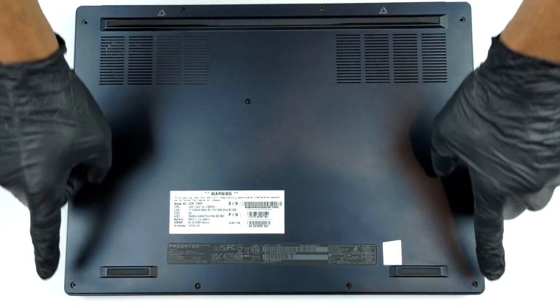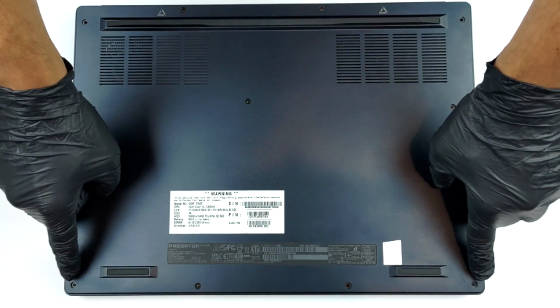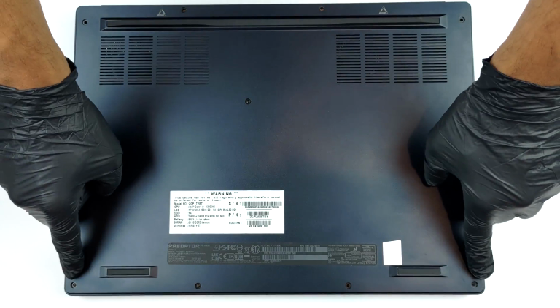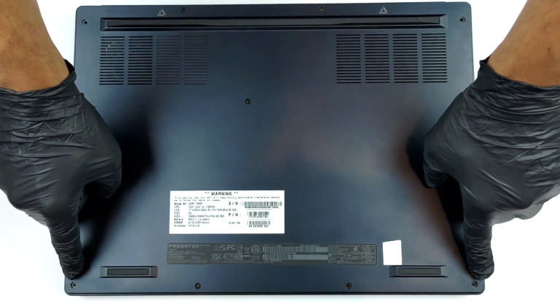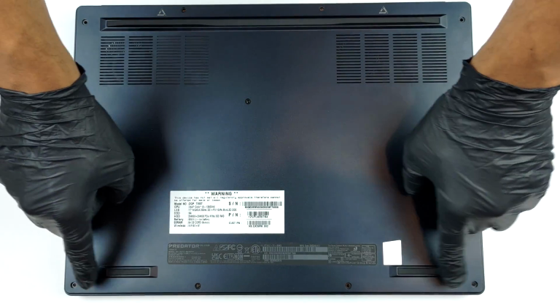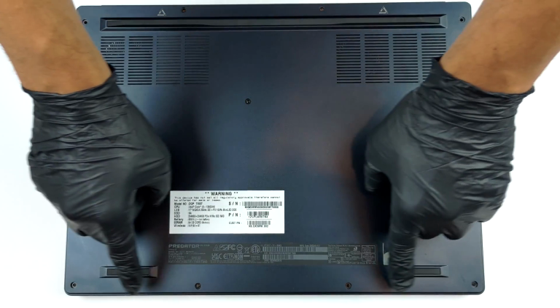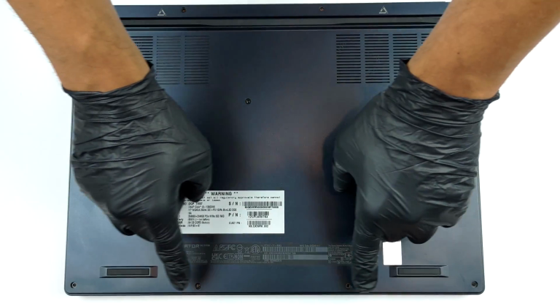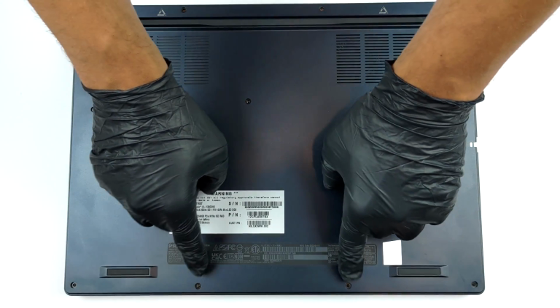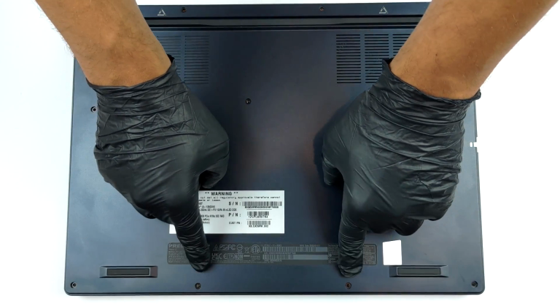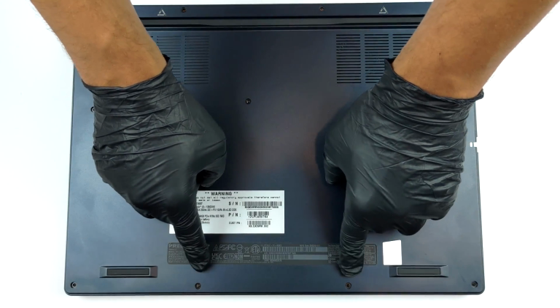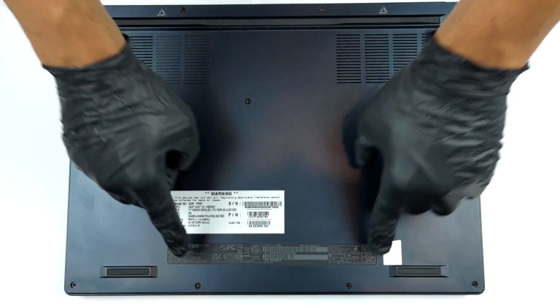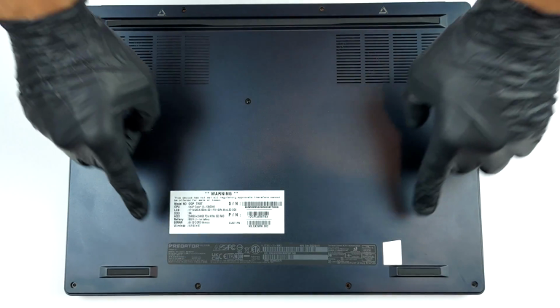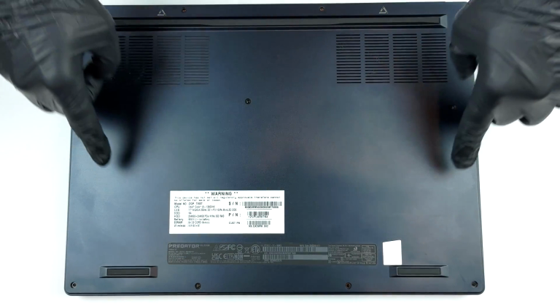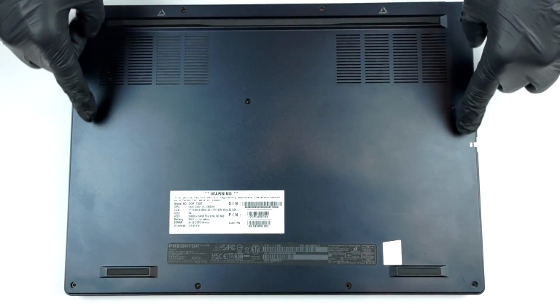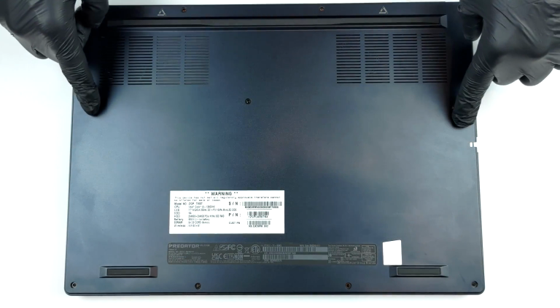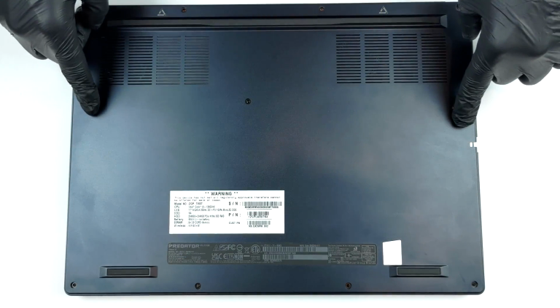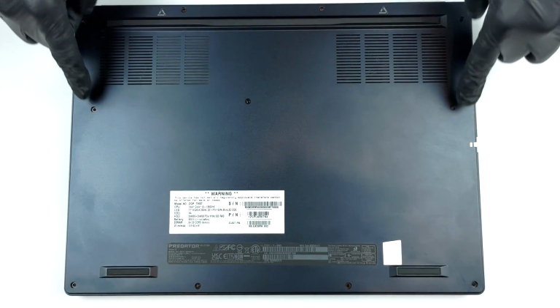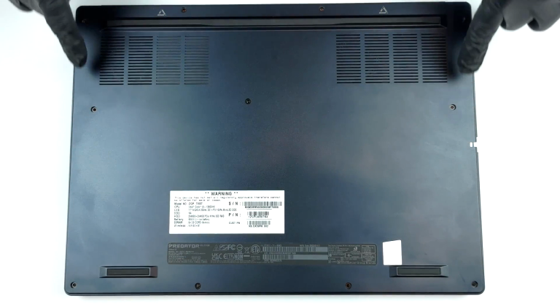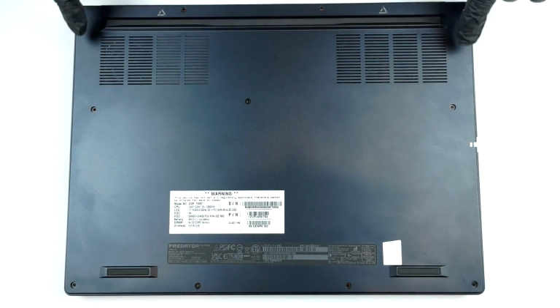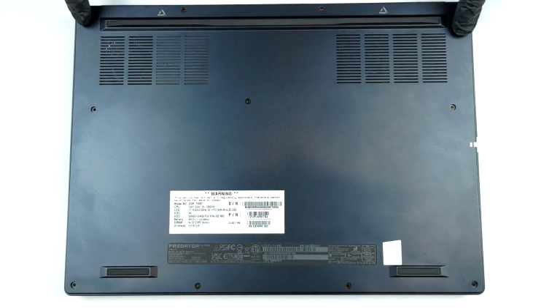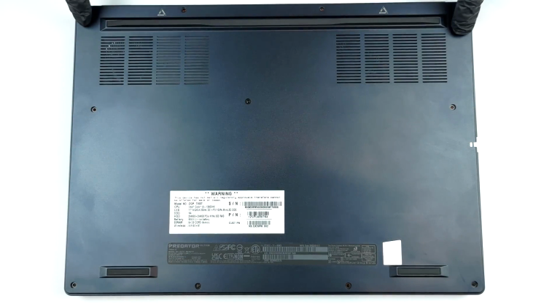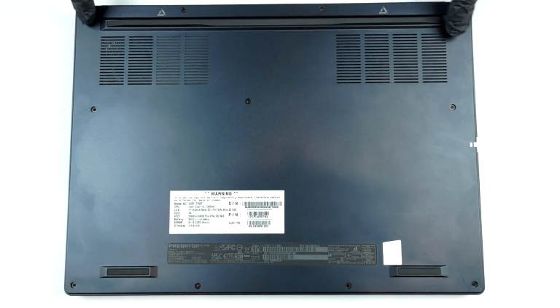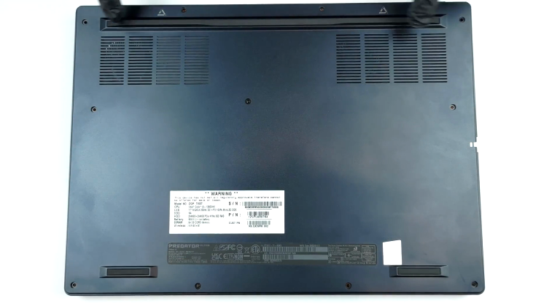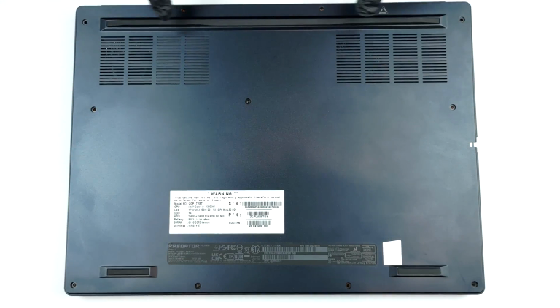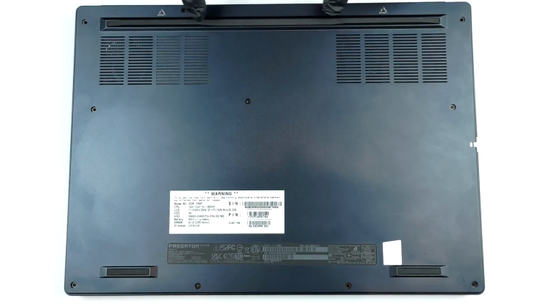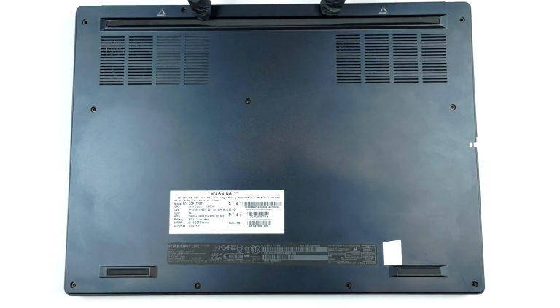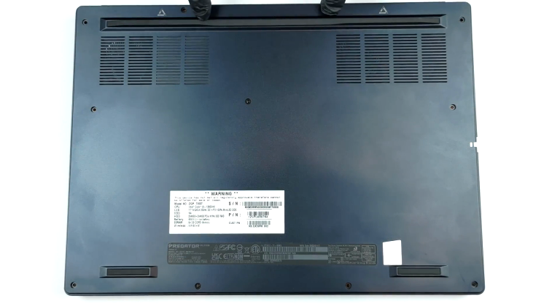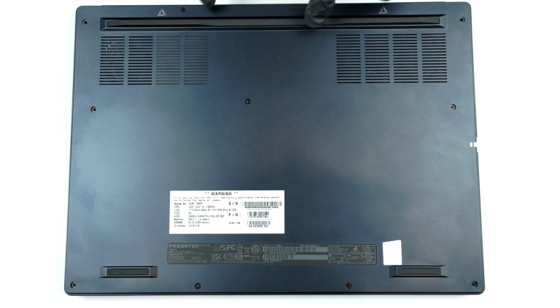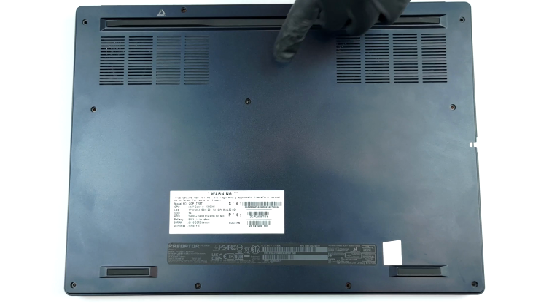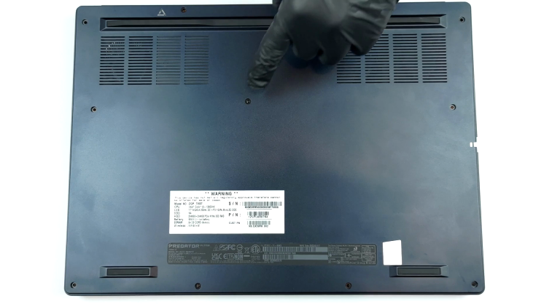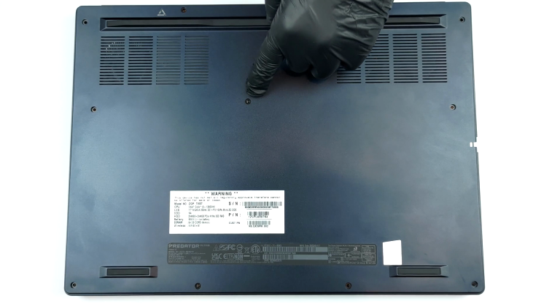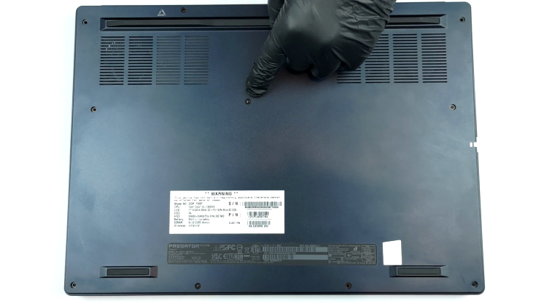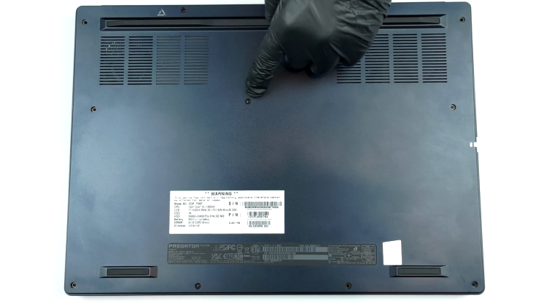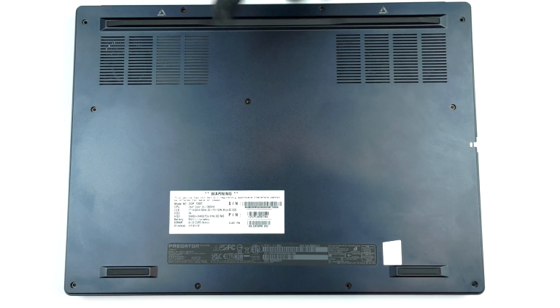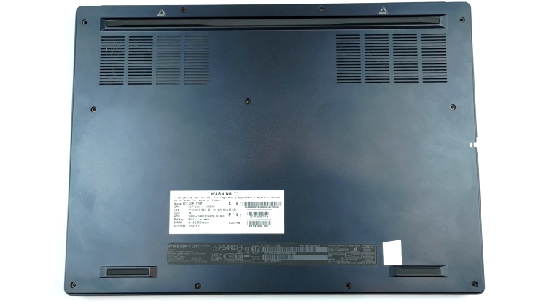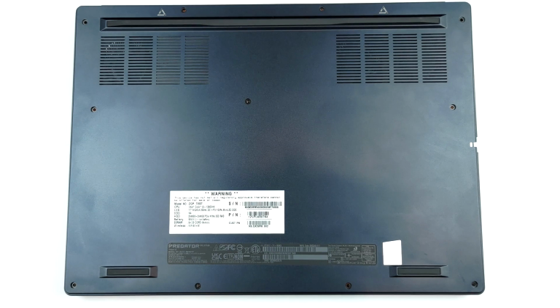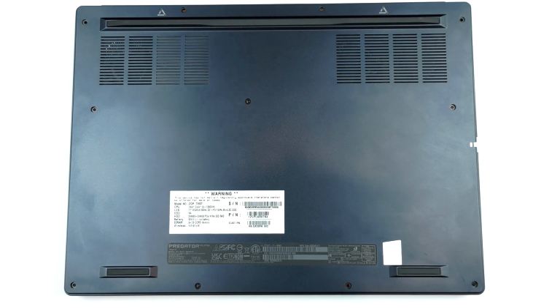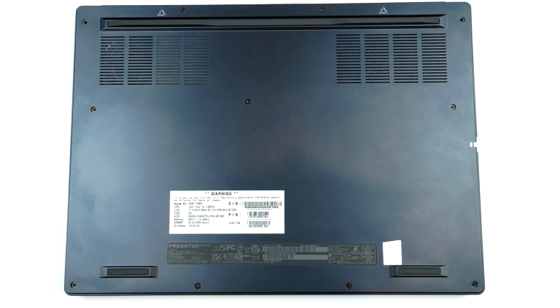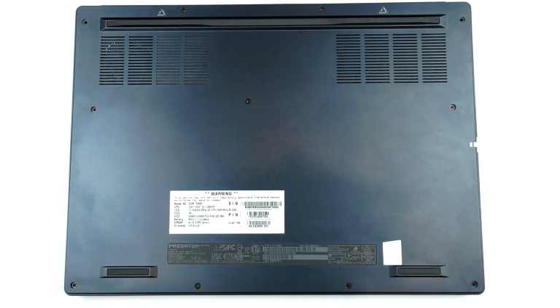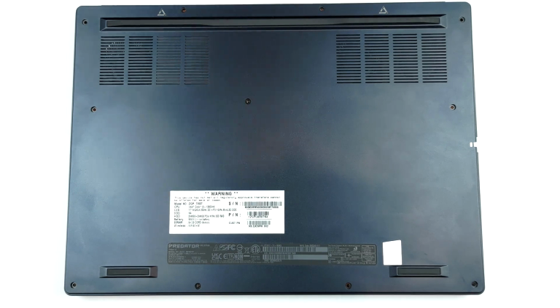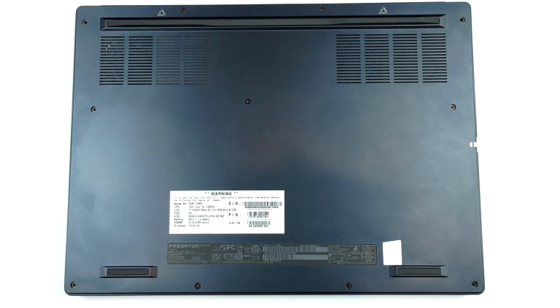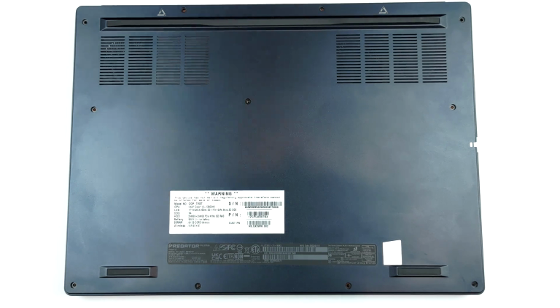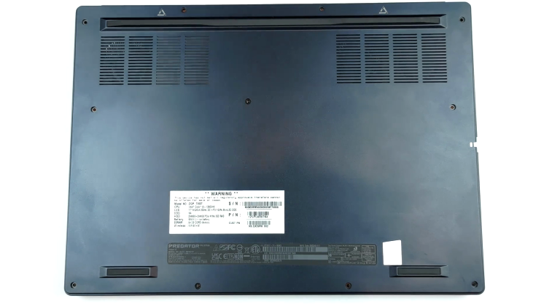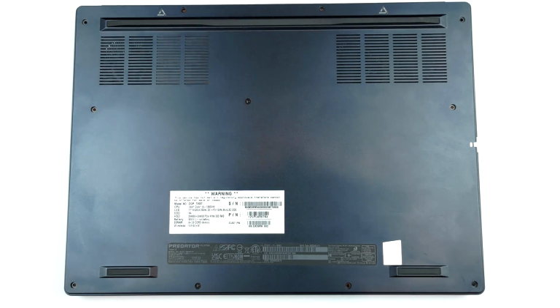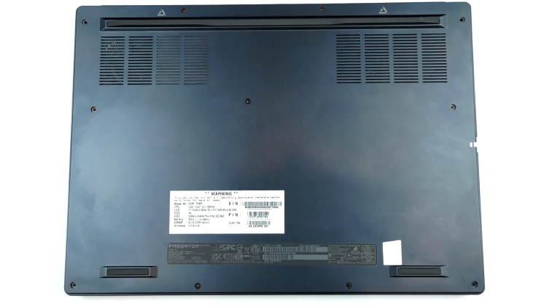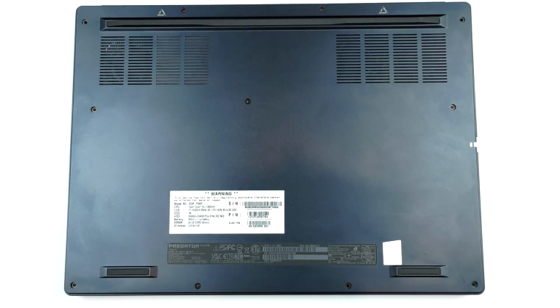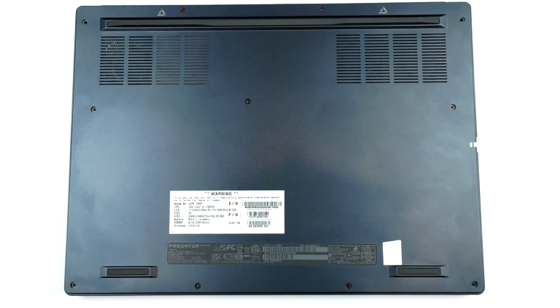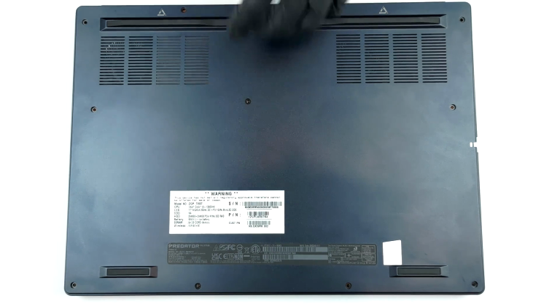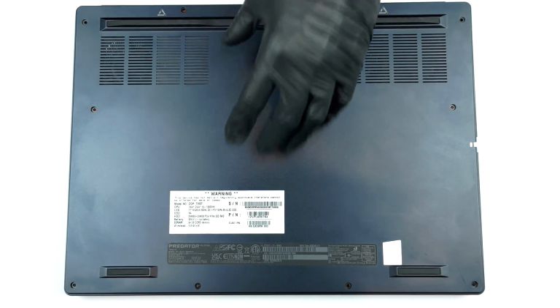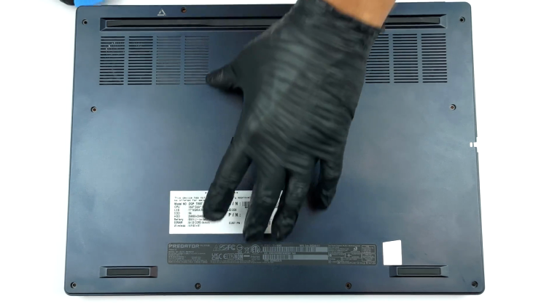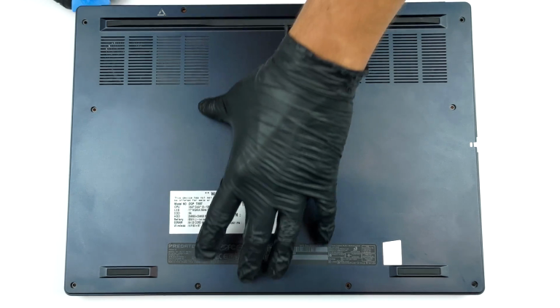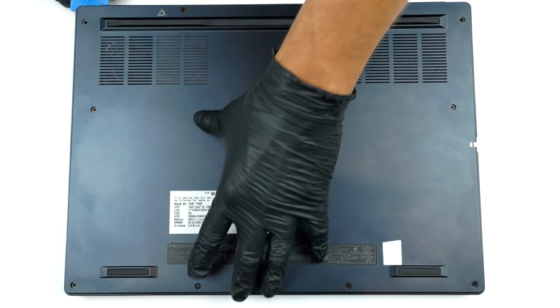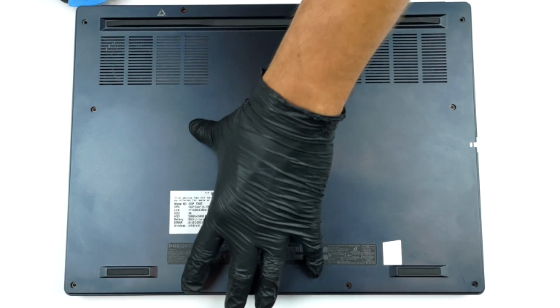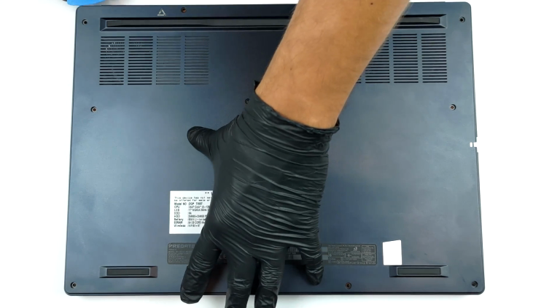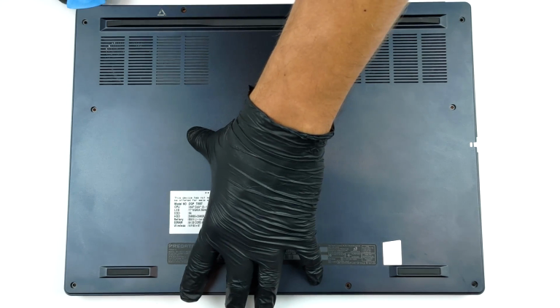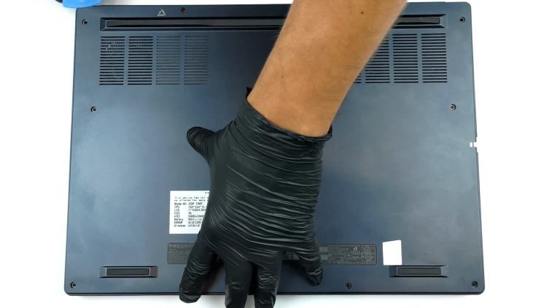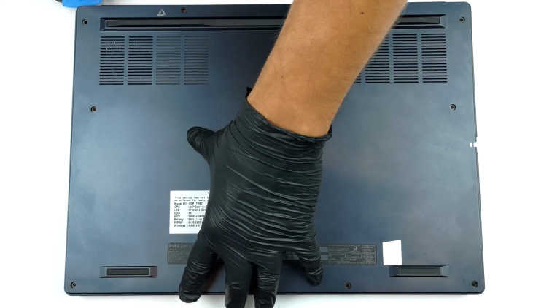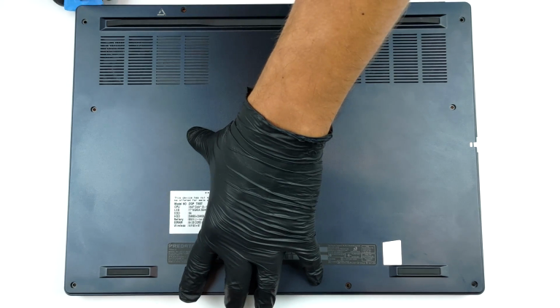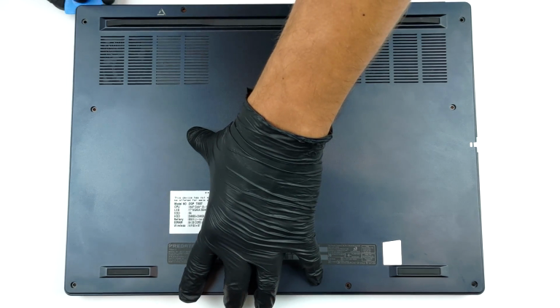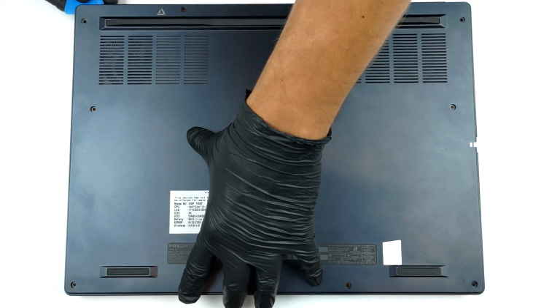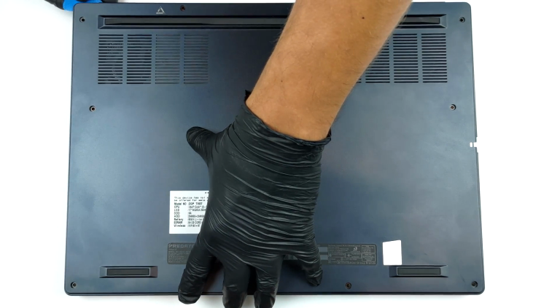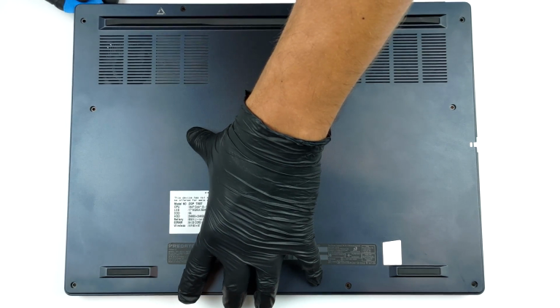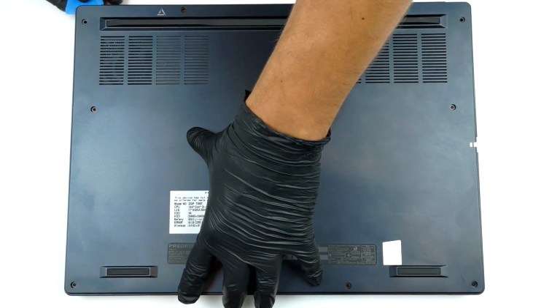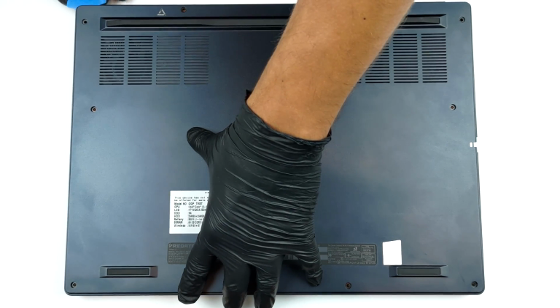Hello, this is Laptop Media, and today we will show you how to open the Acer Predator Triton 17X and what's inside of it.